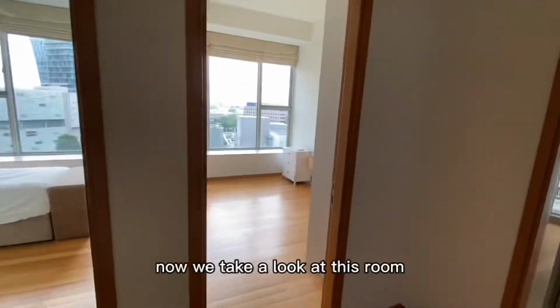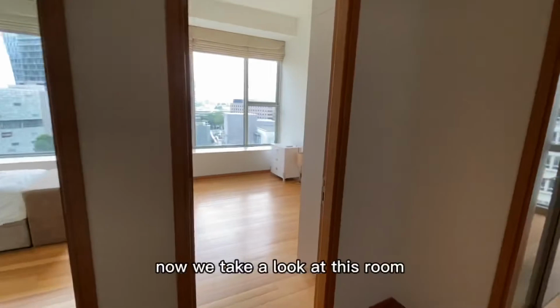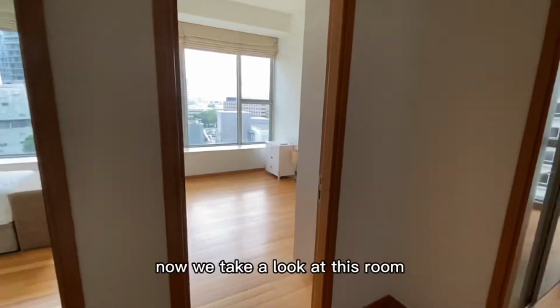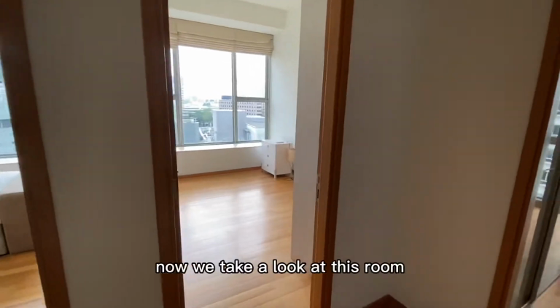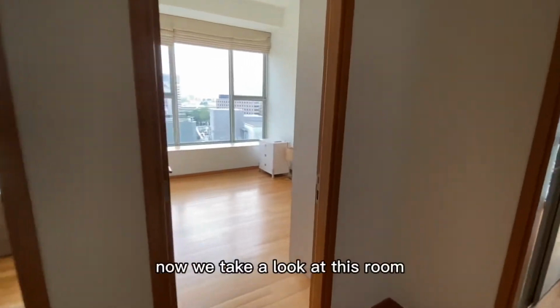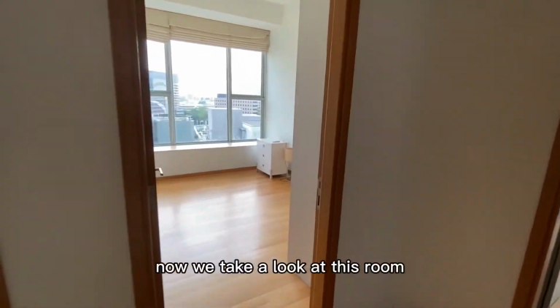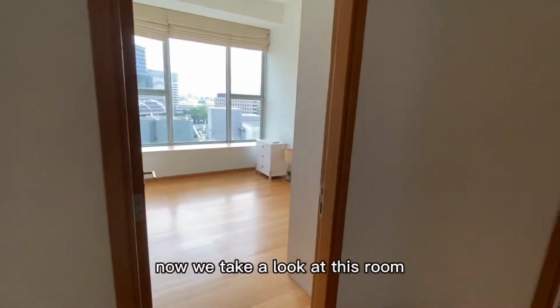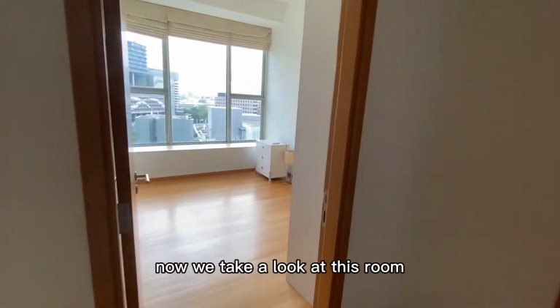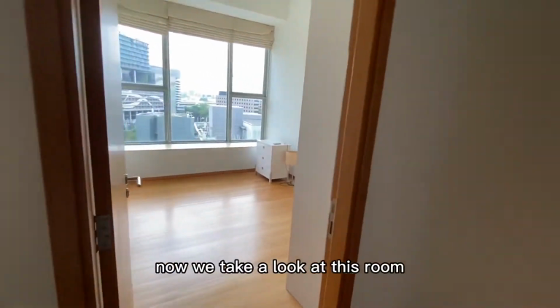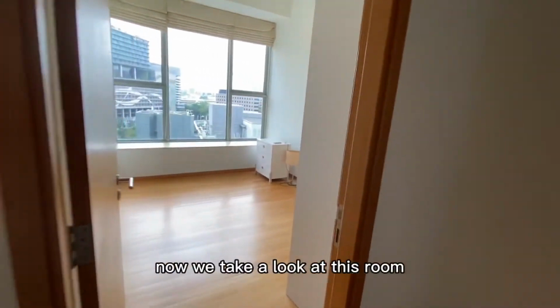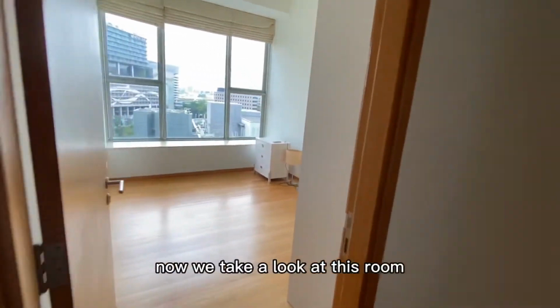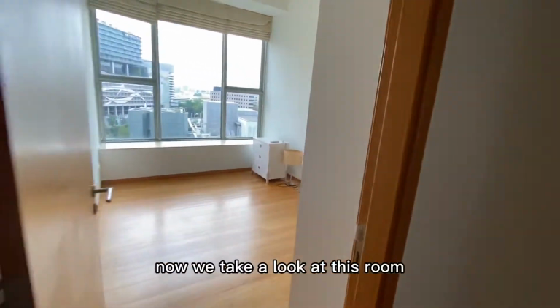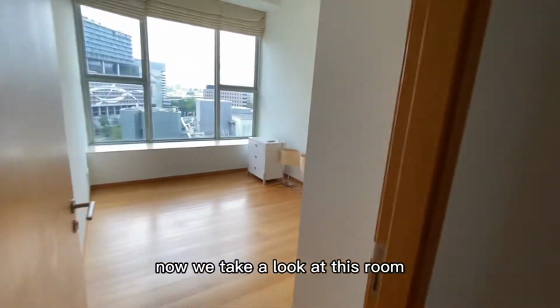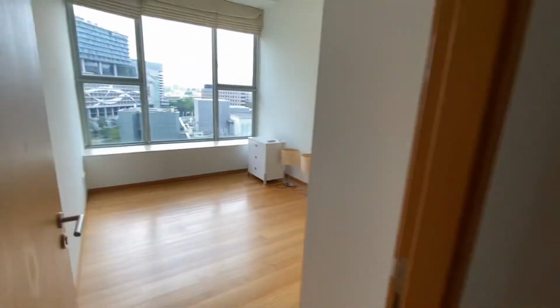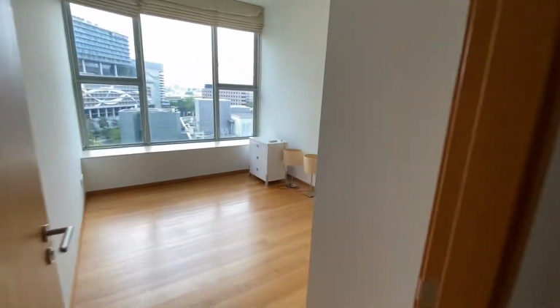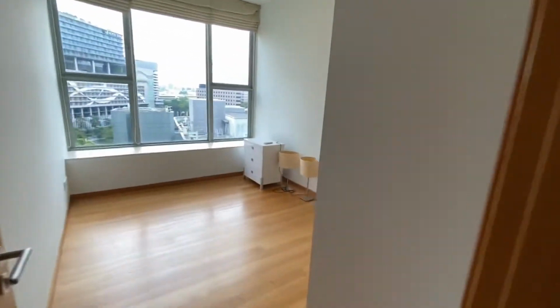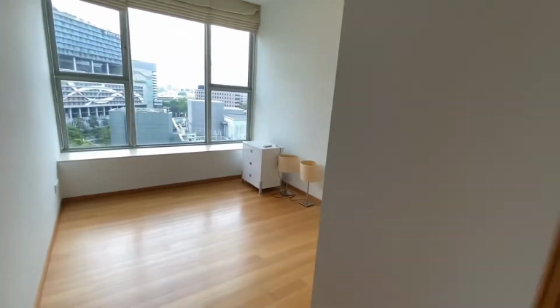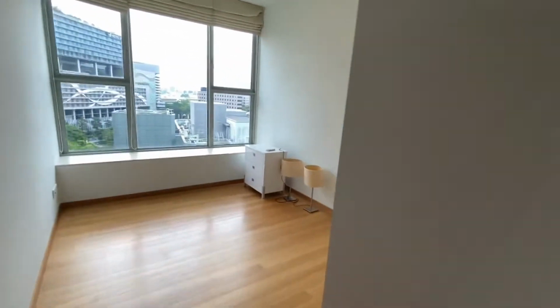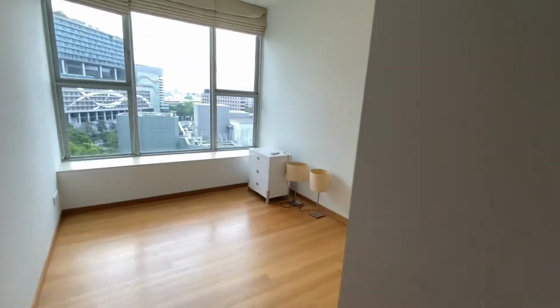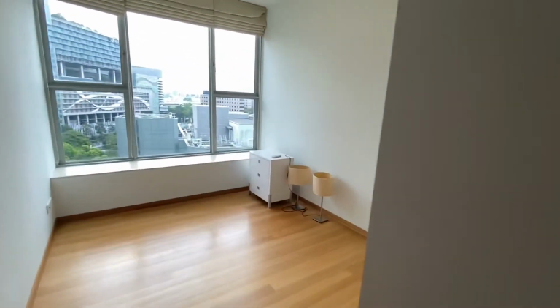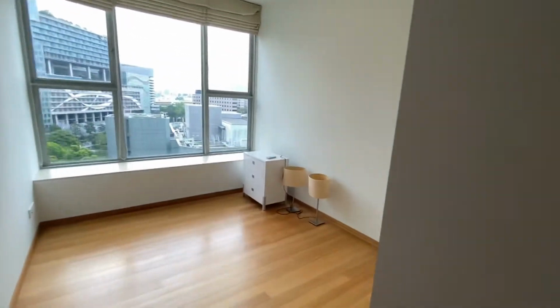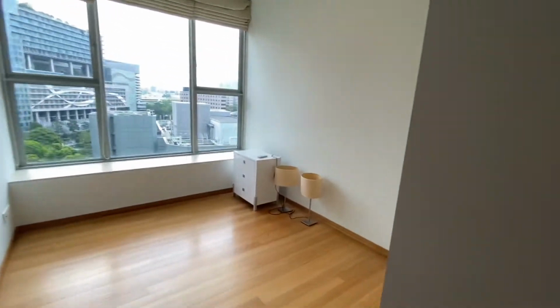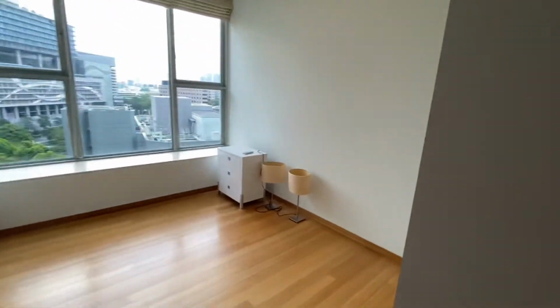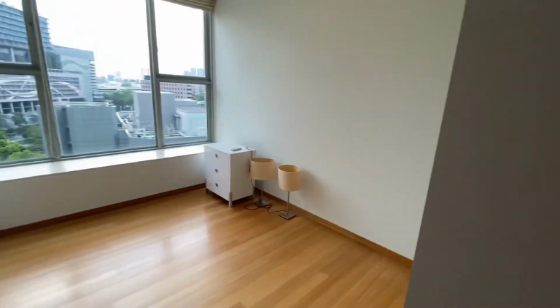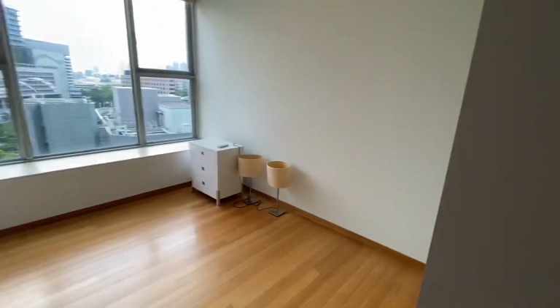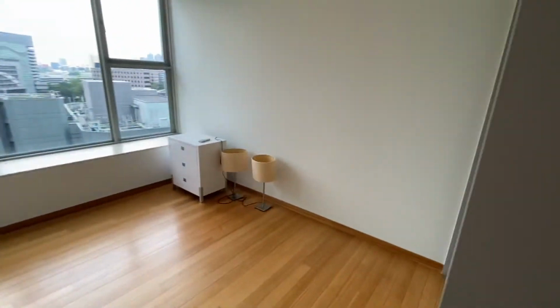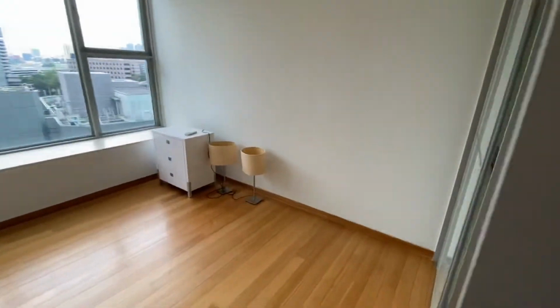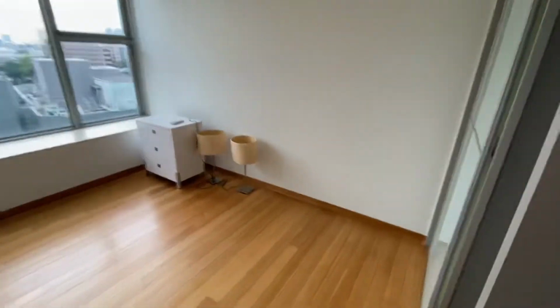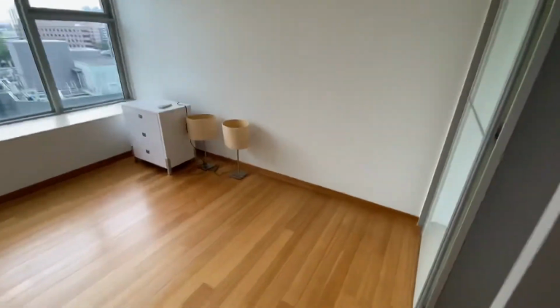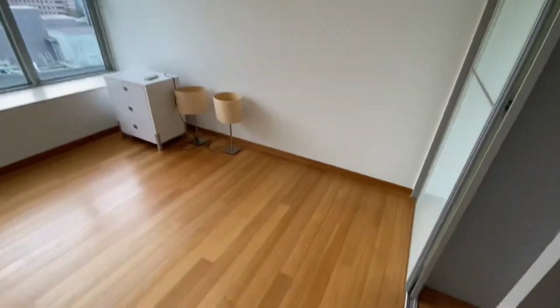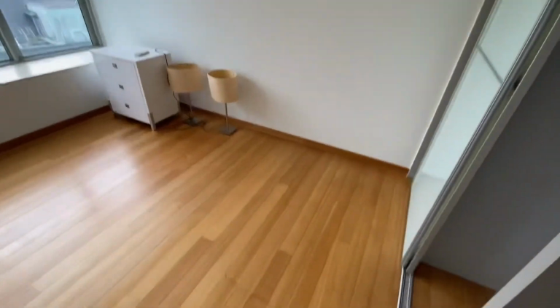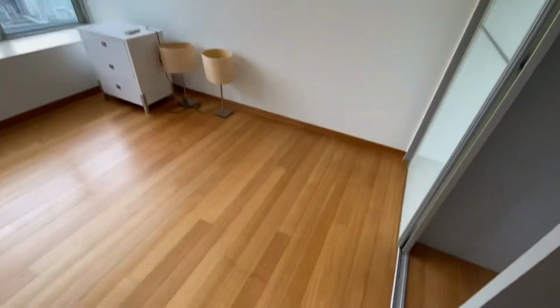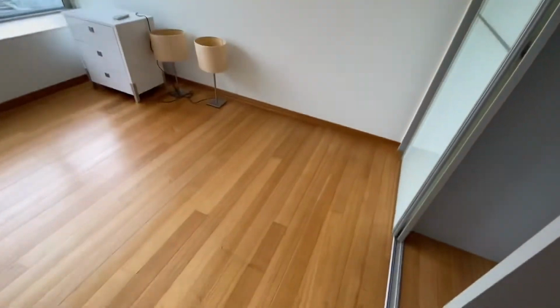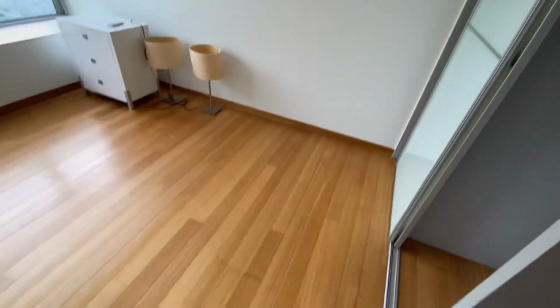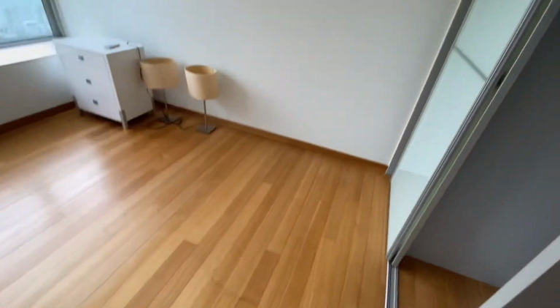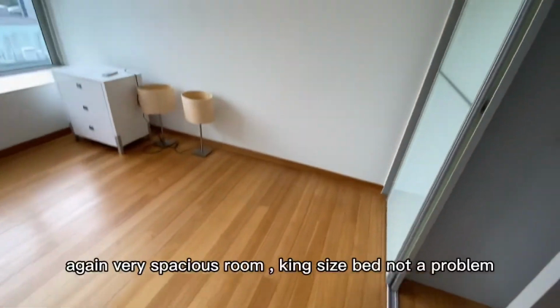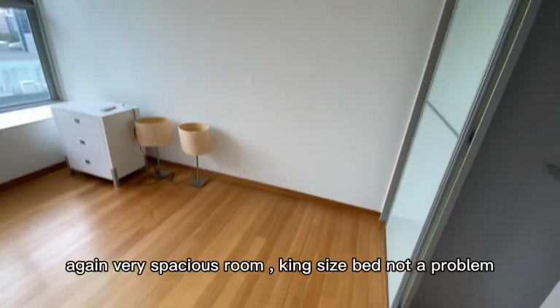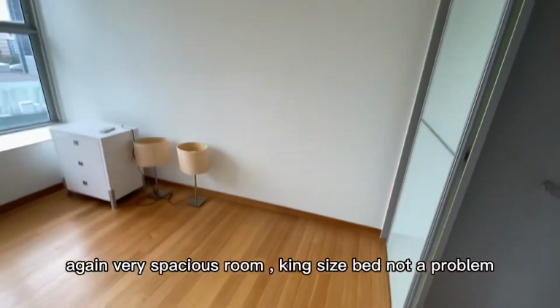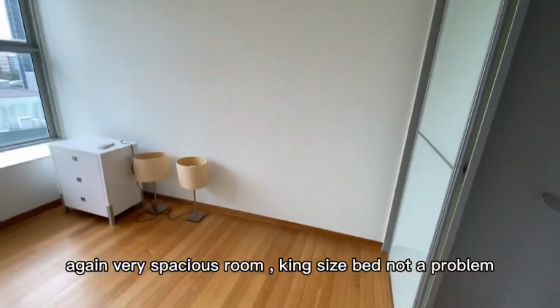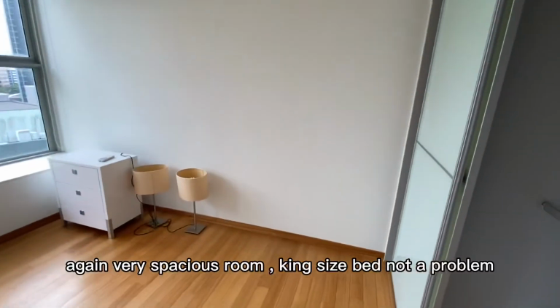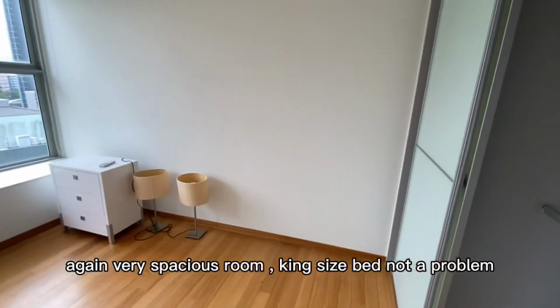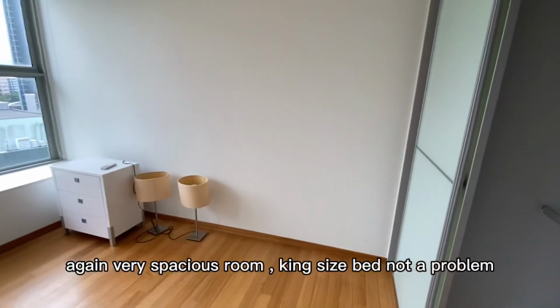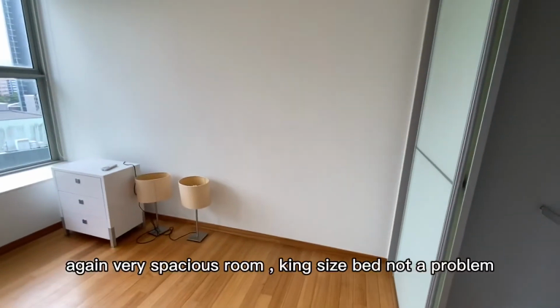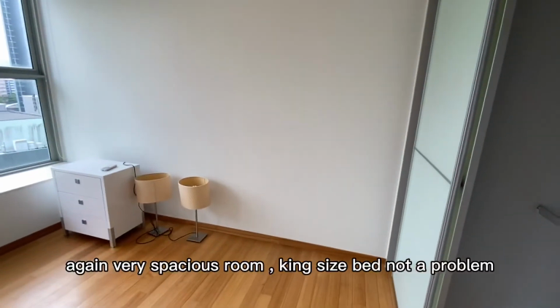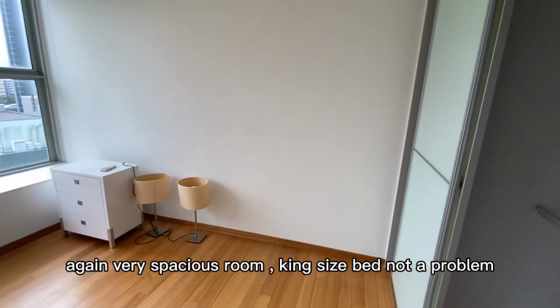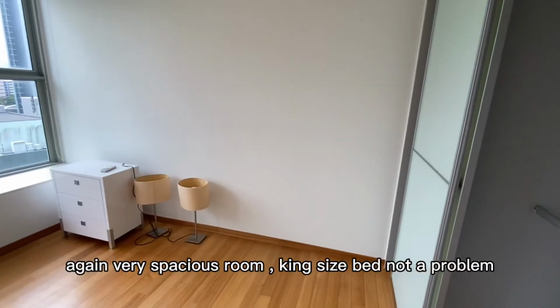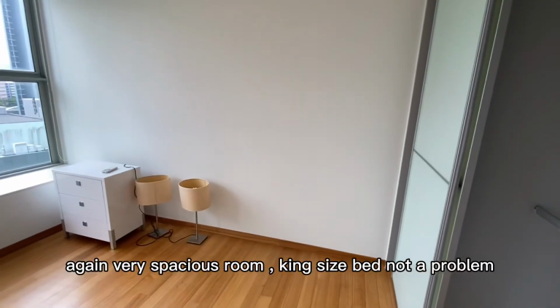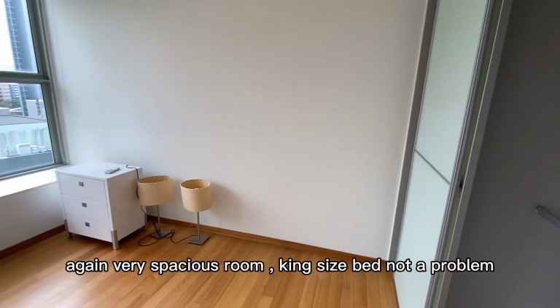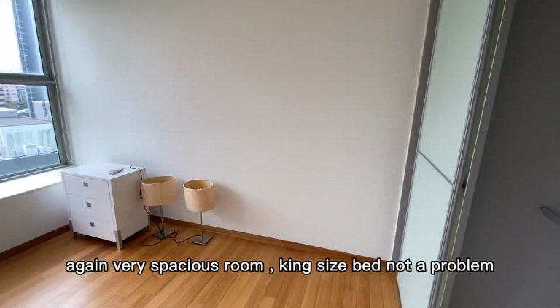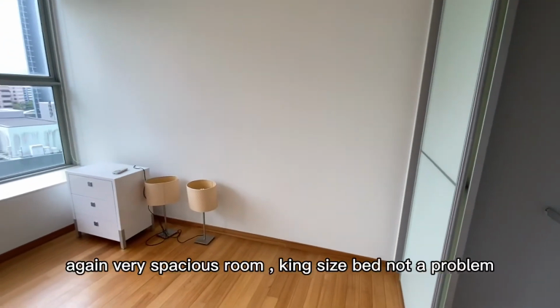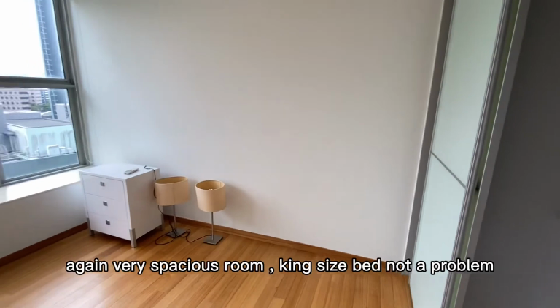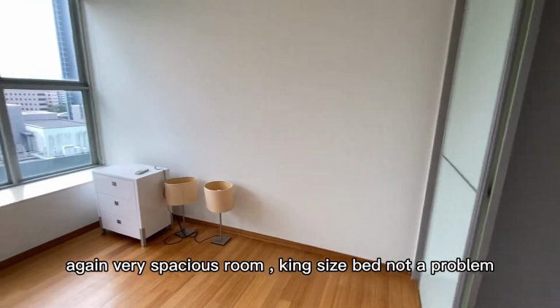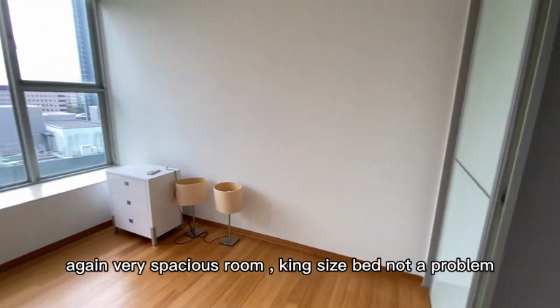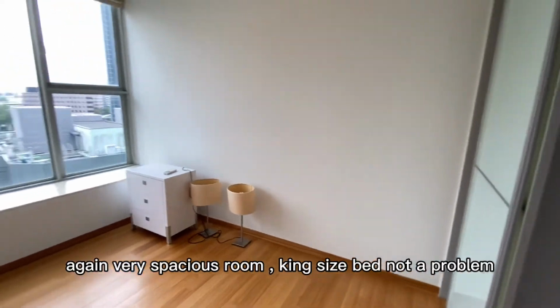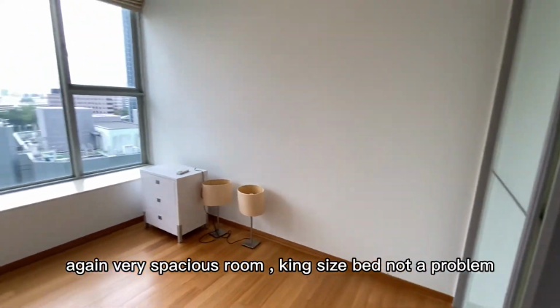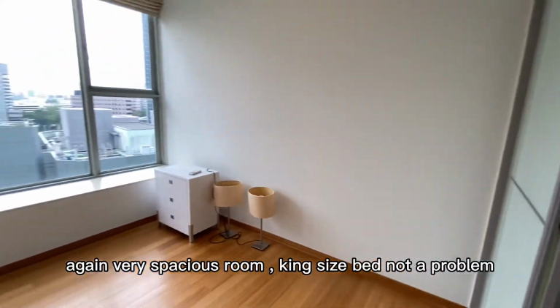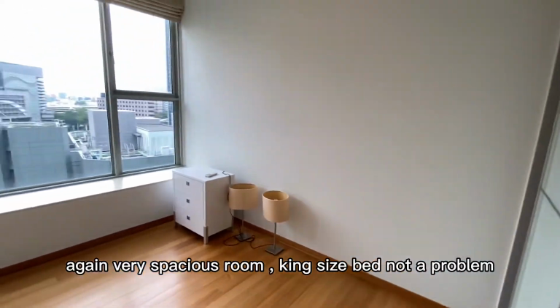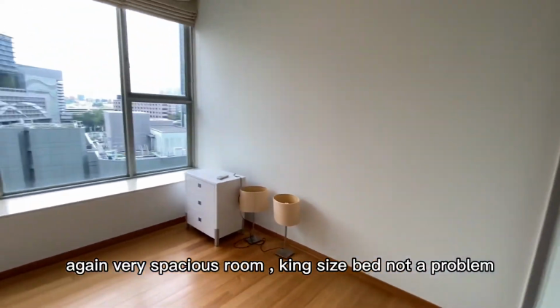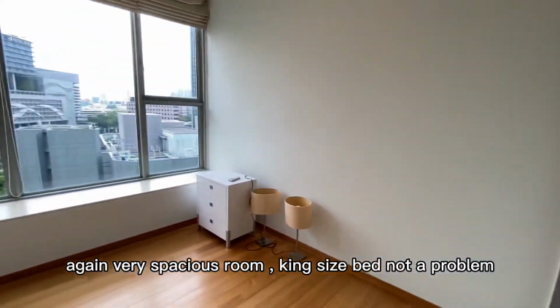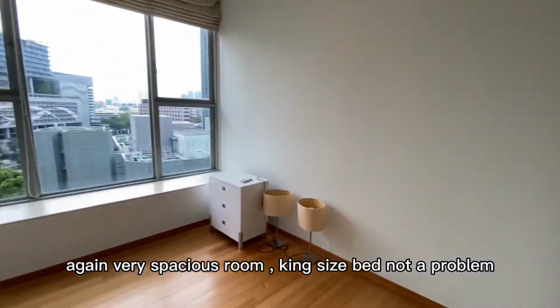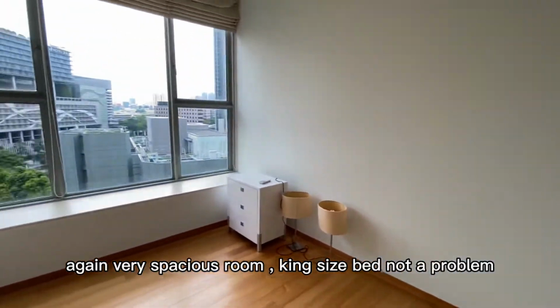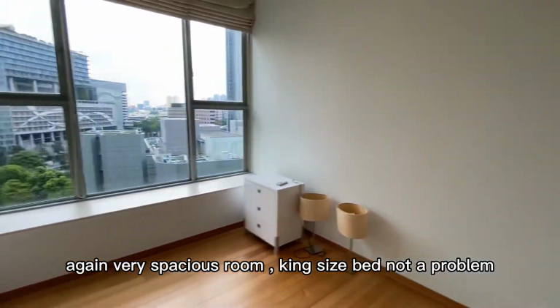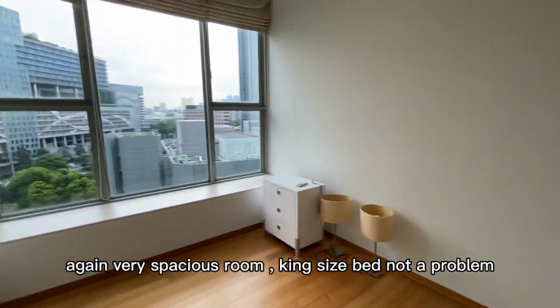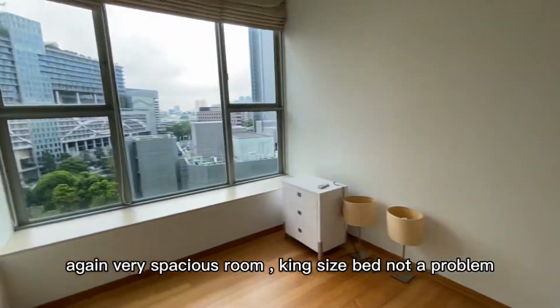So that was the first common room. Now we'll take a look at this room. Again, very spacious — king-size bed, not a problem.